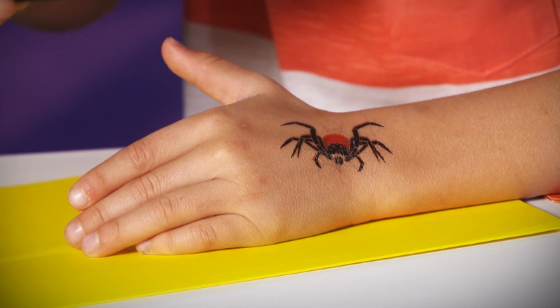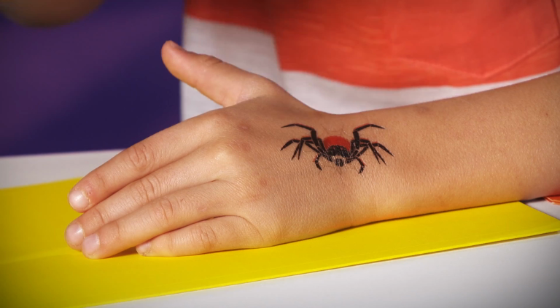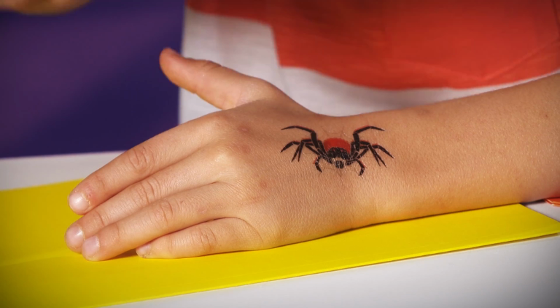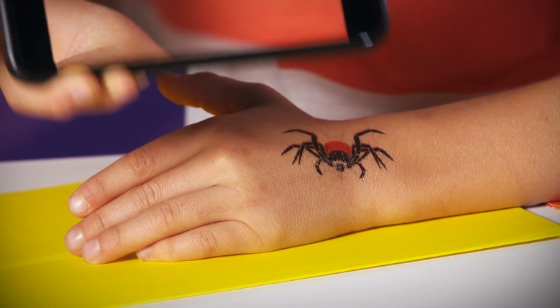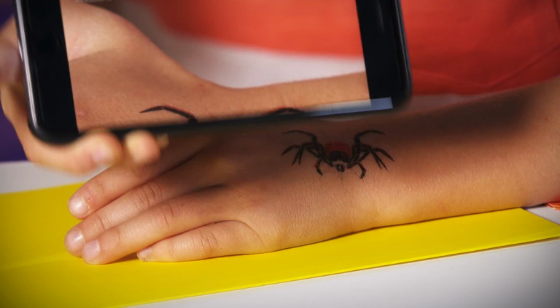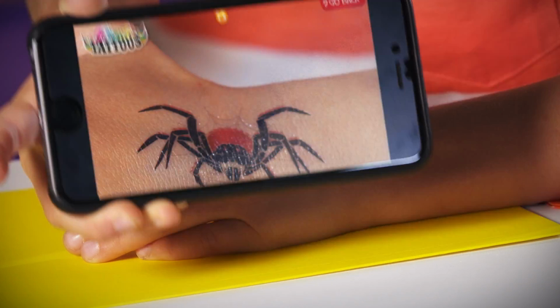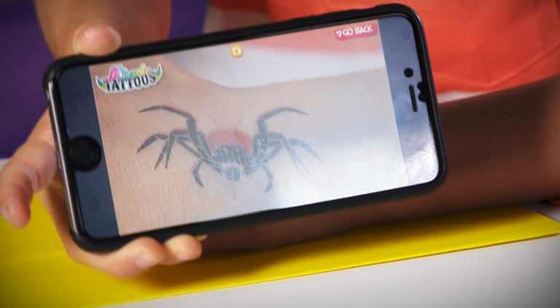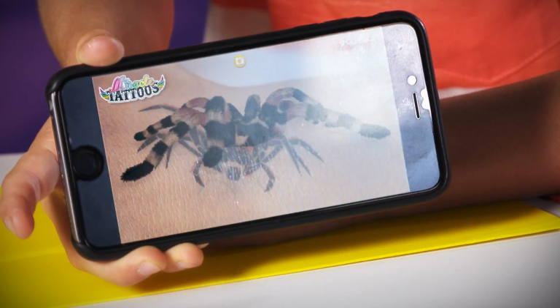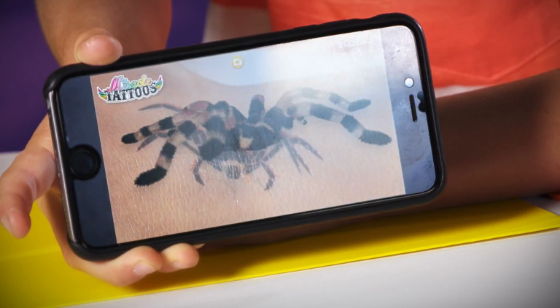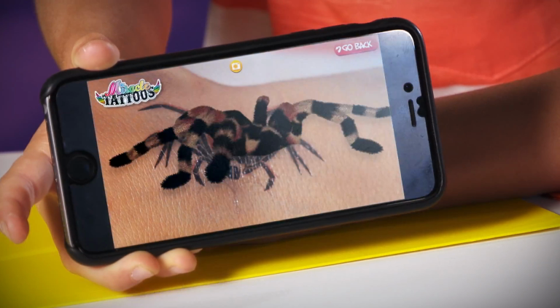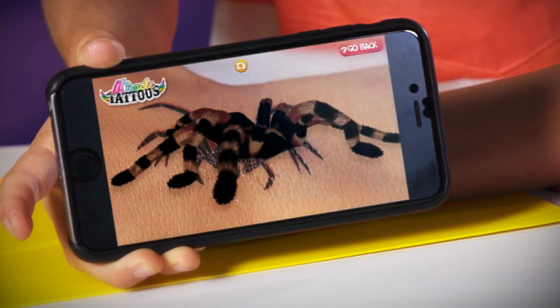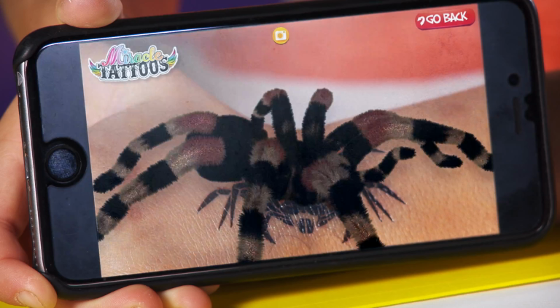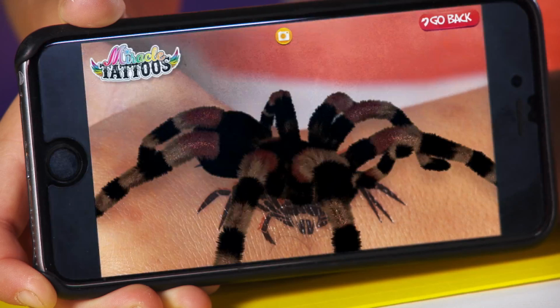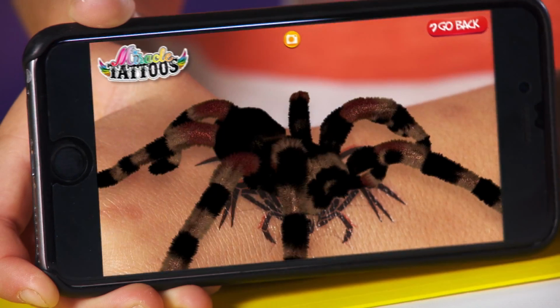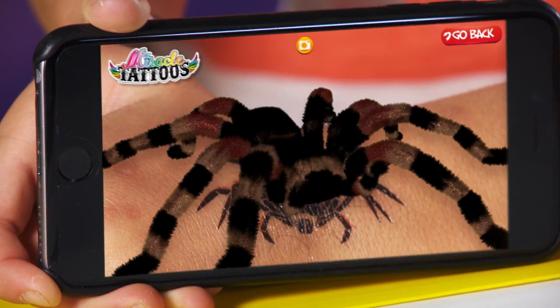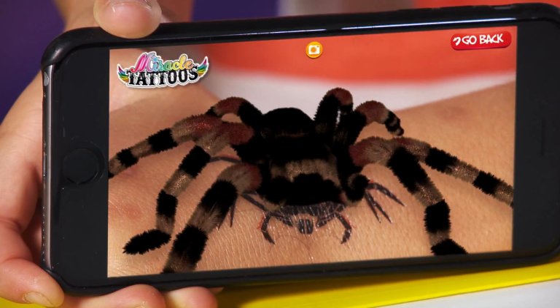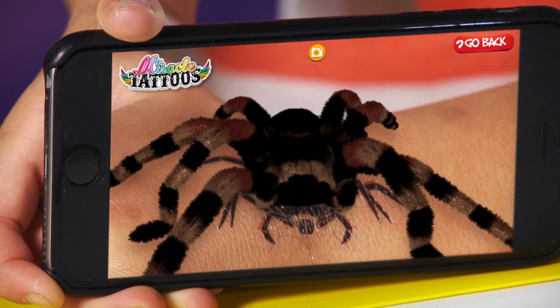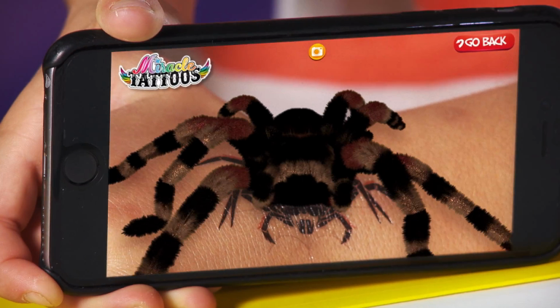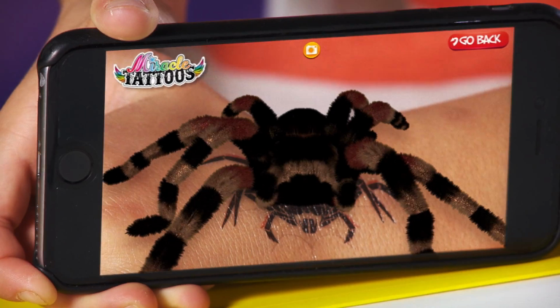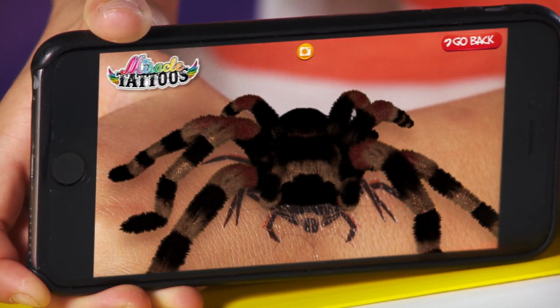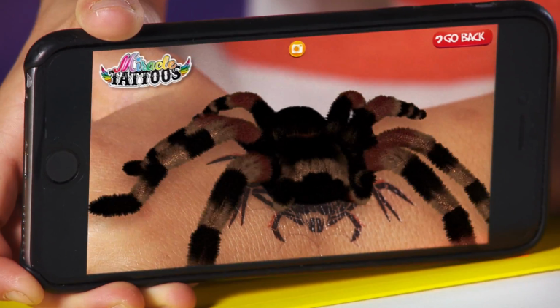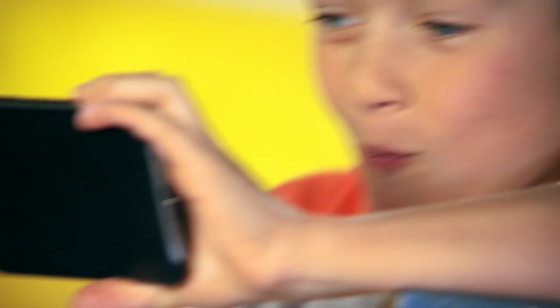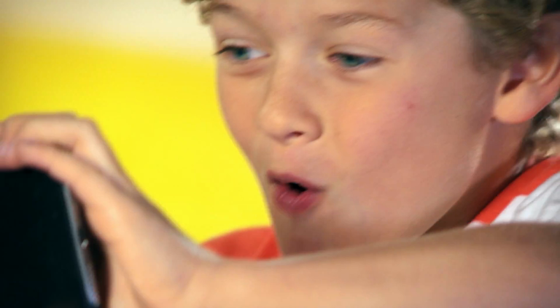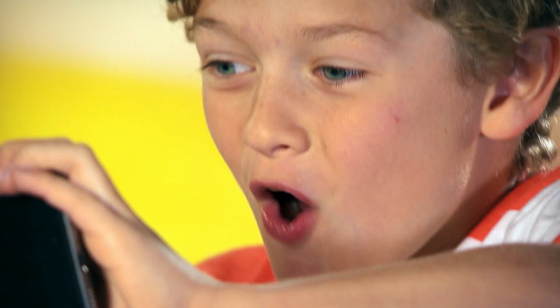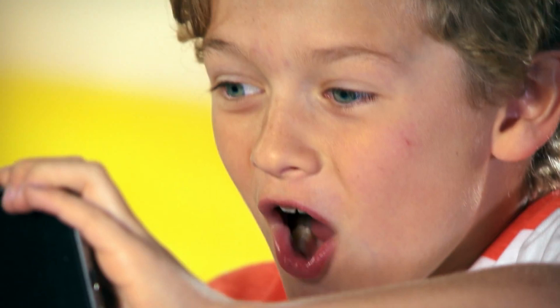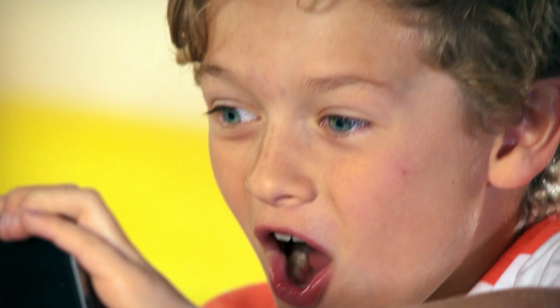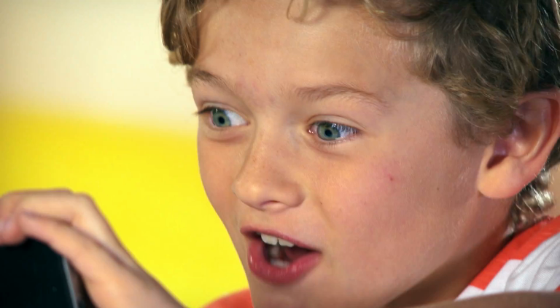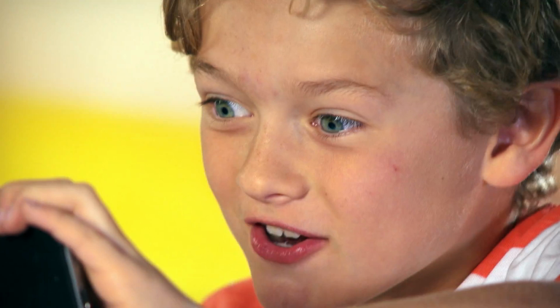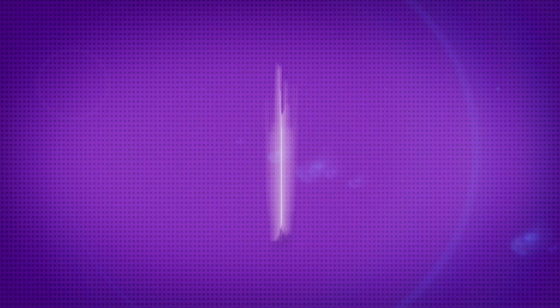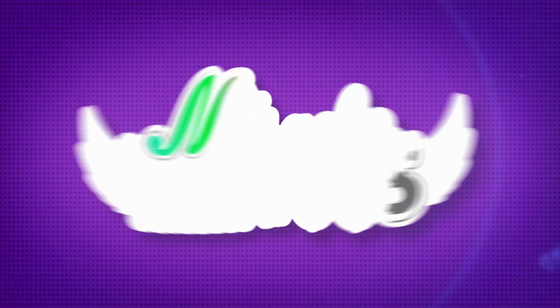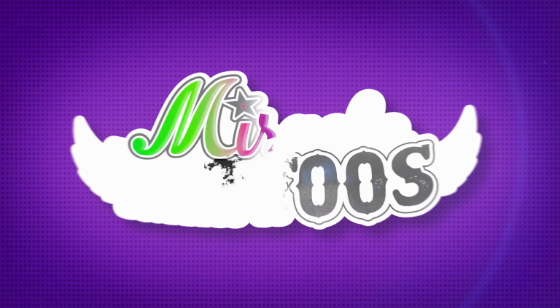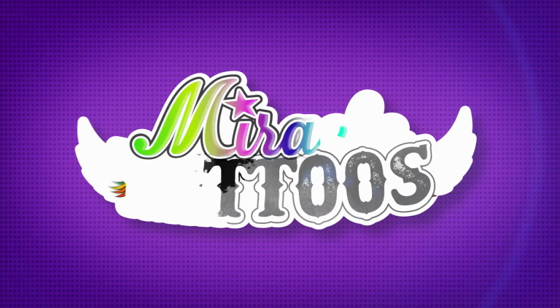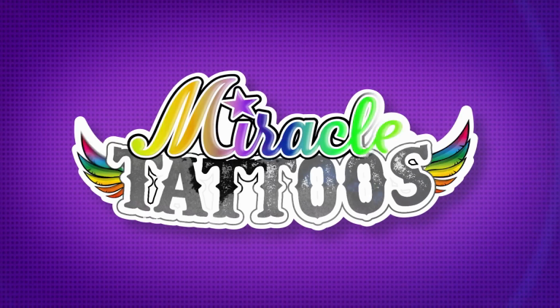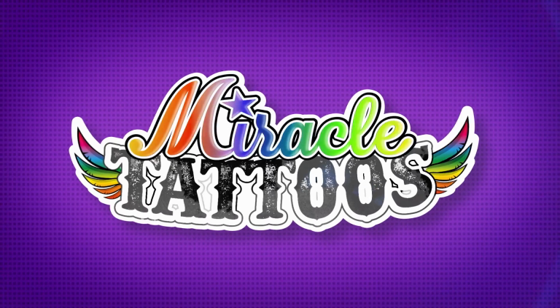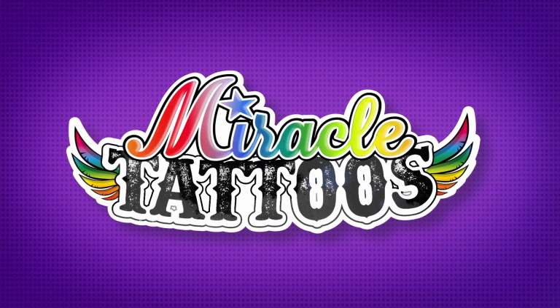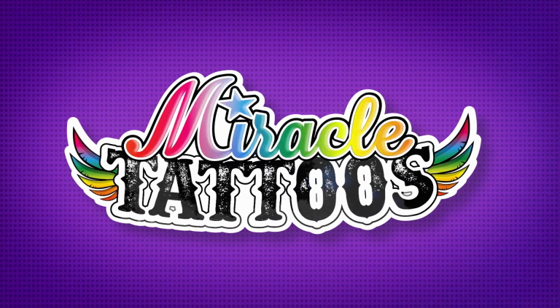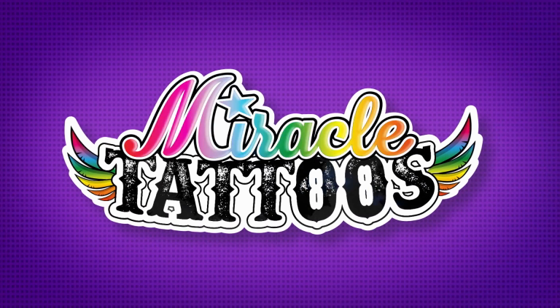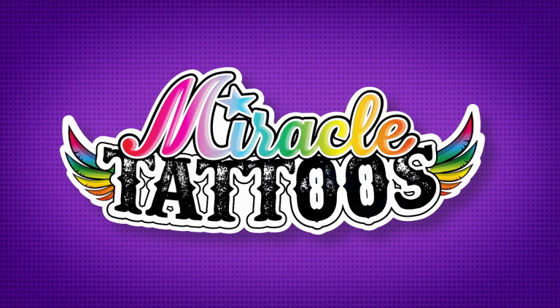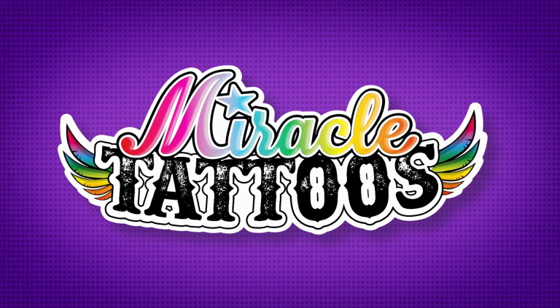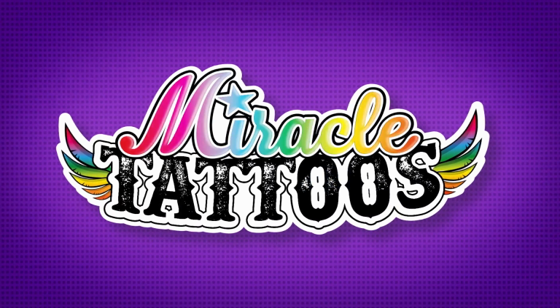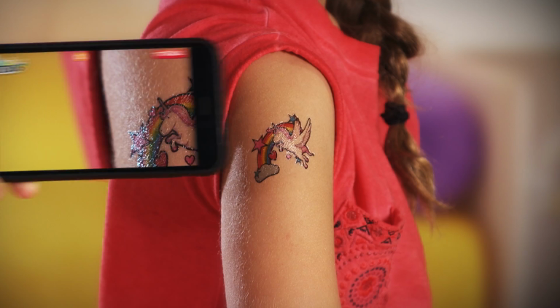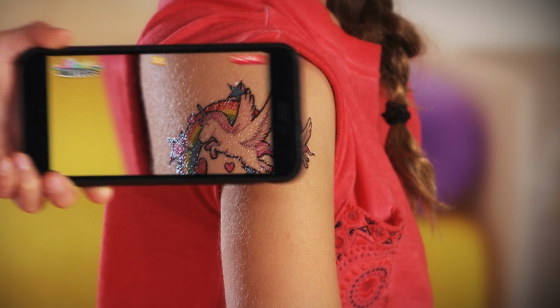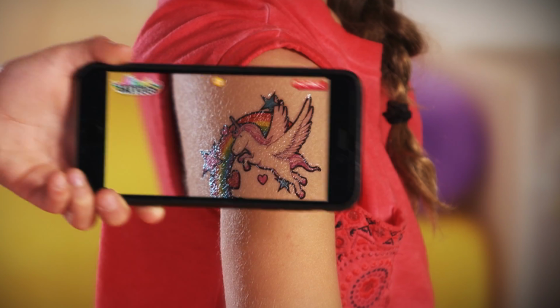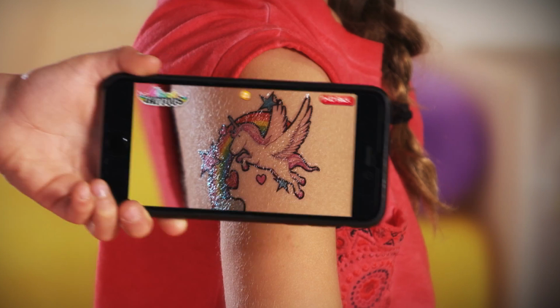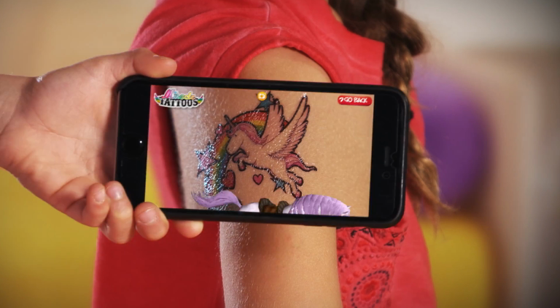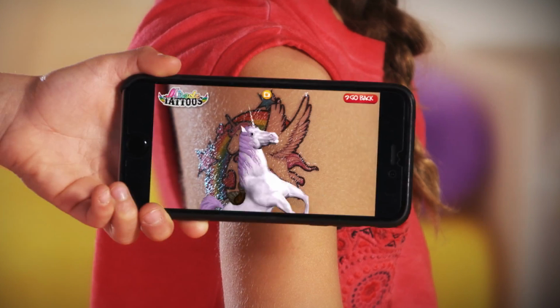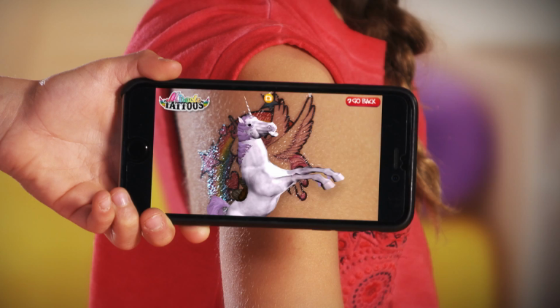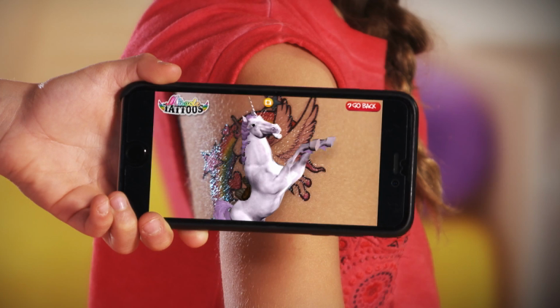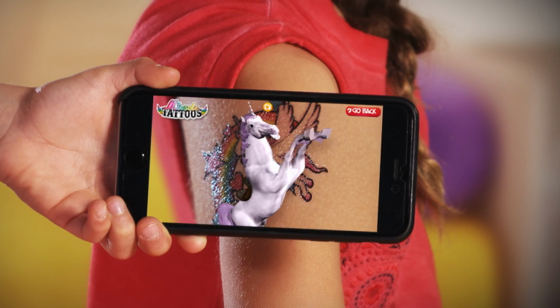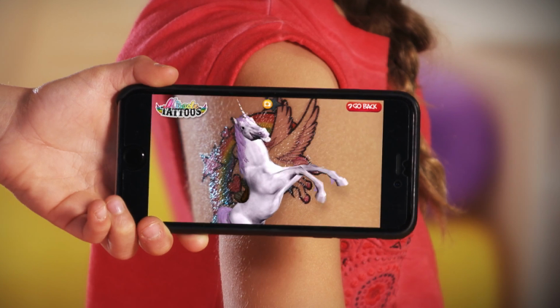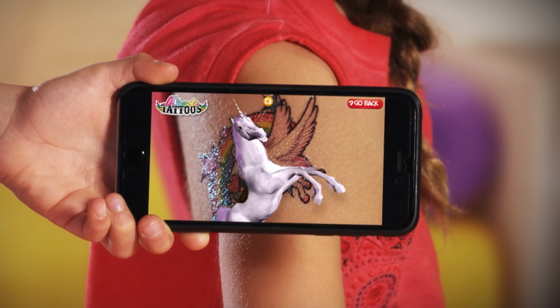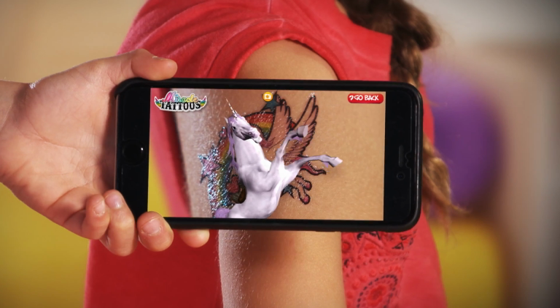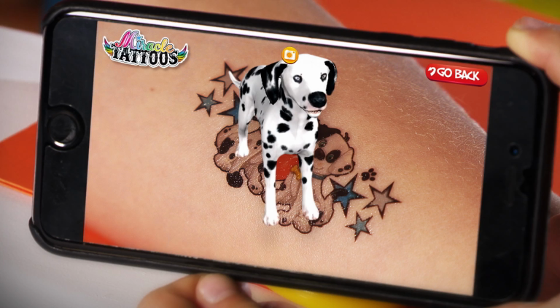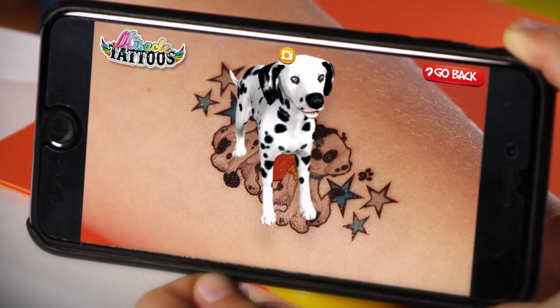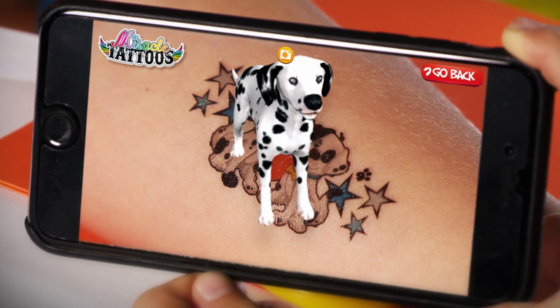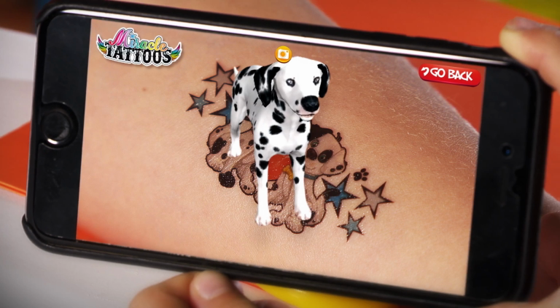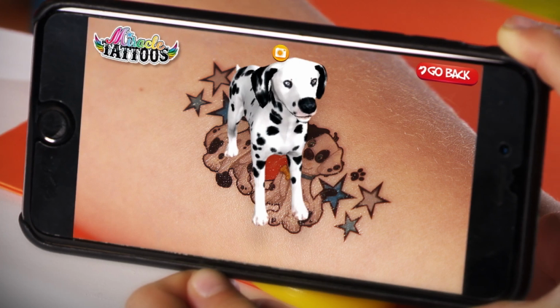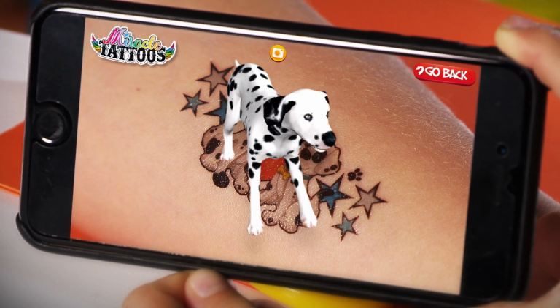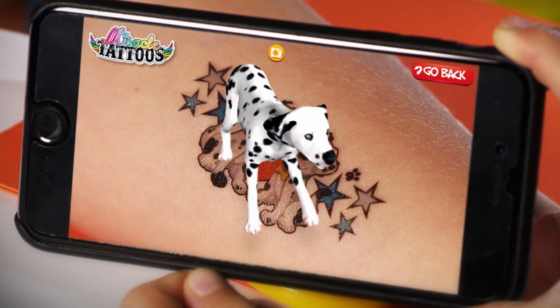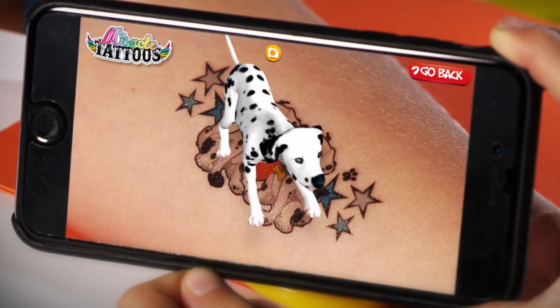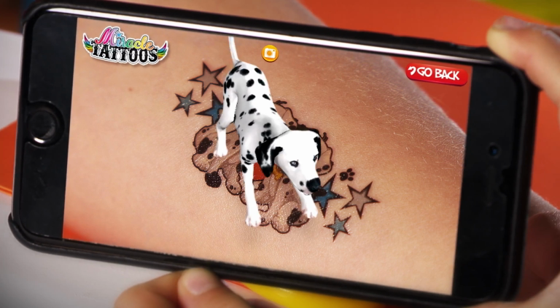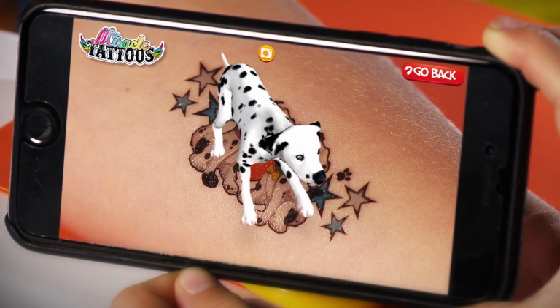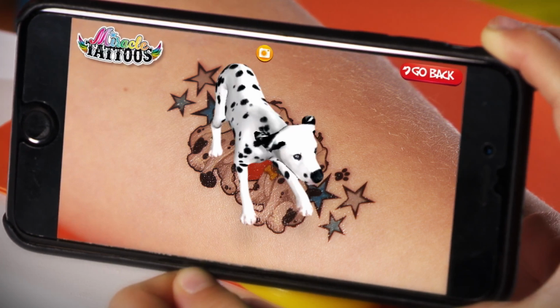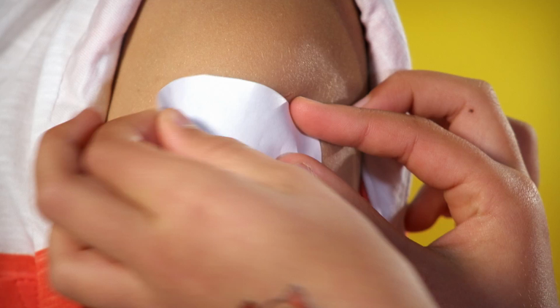Tattoos that come to life in 3D. They're Miracle Tattoos — colourful temporary tattoos that come to life on you.